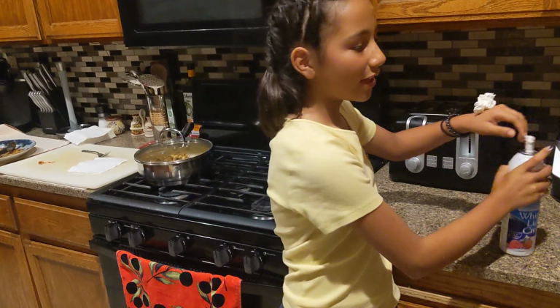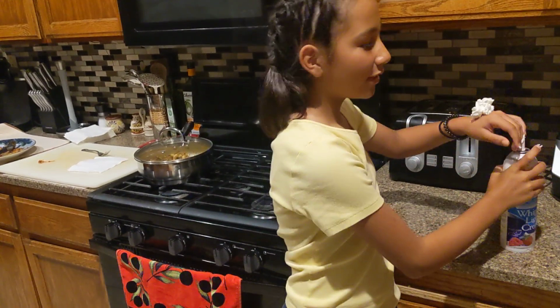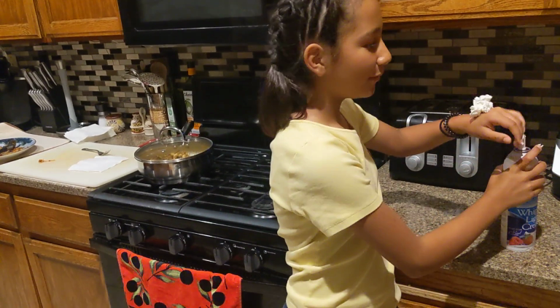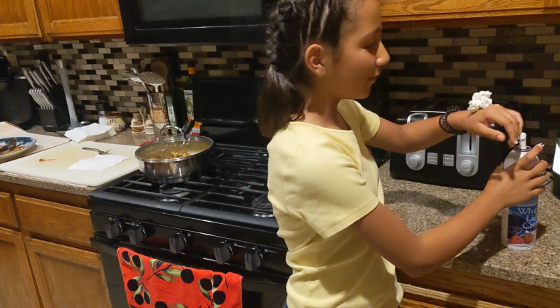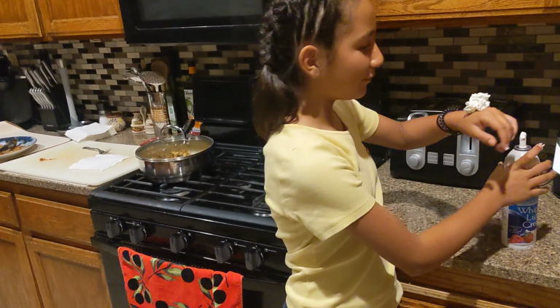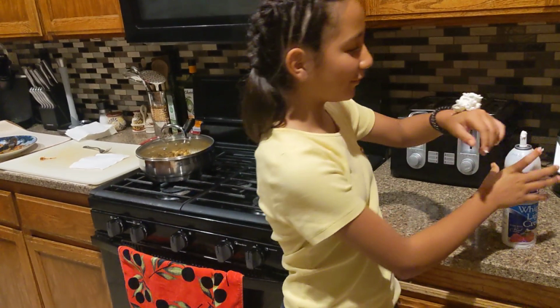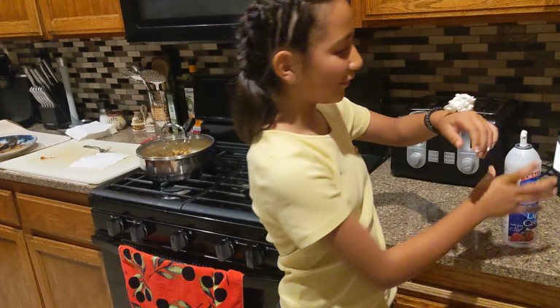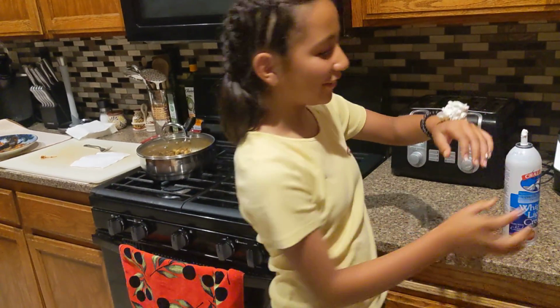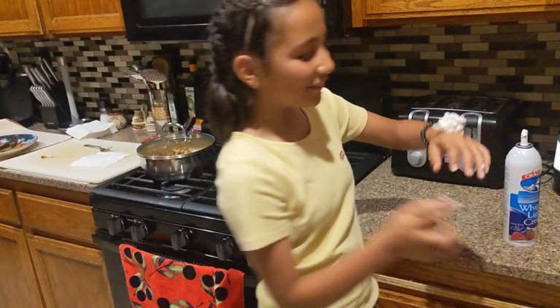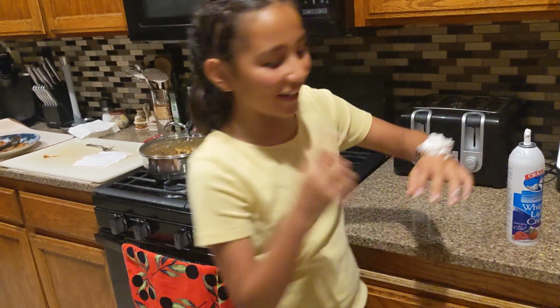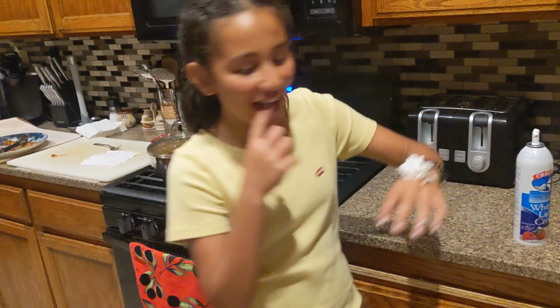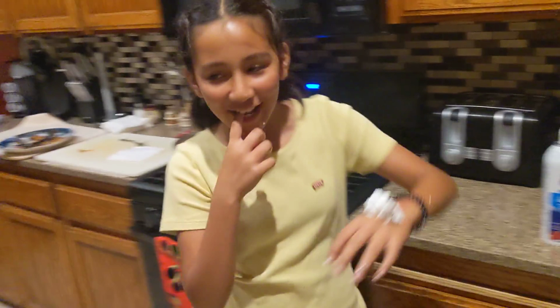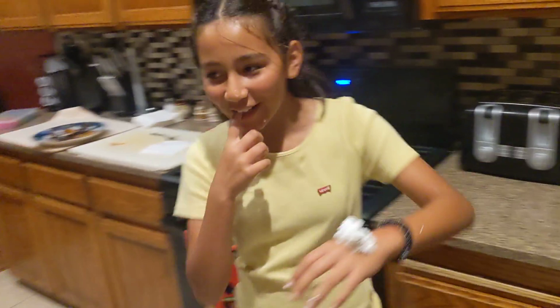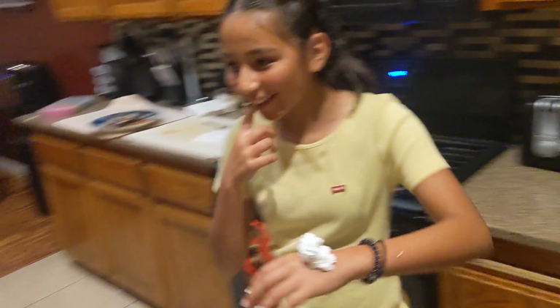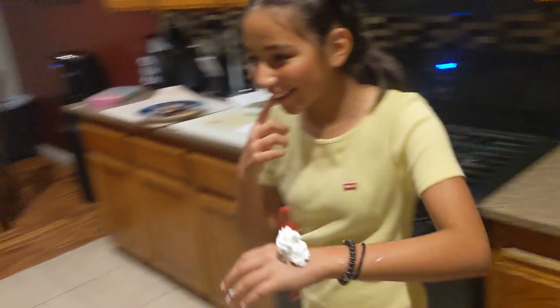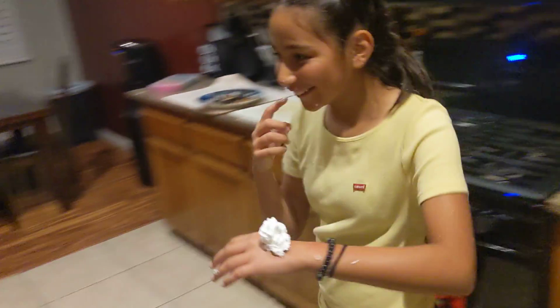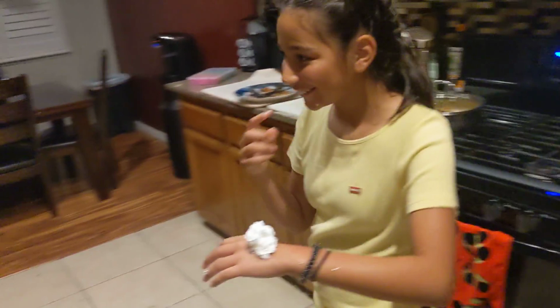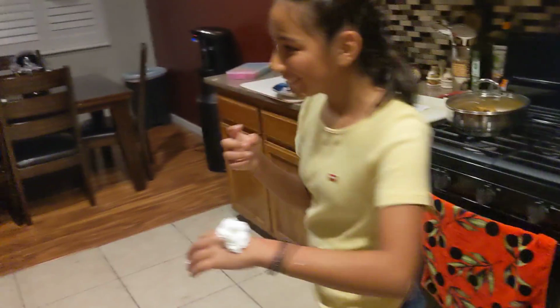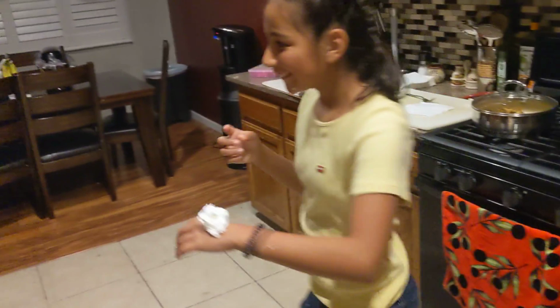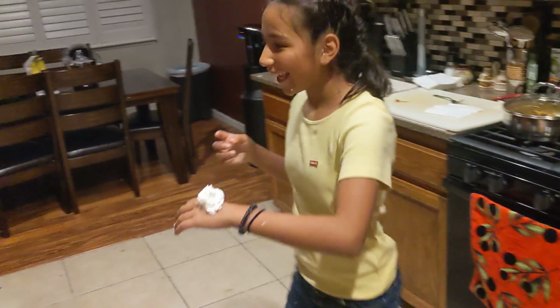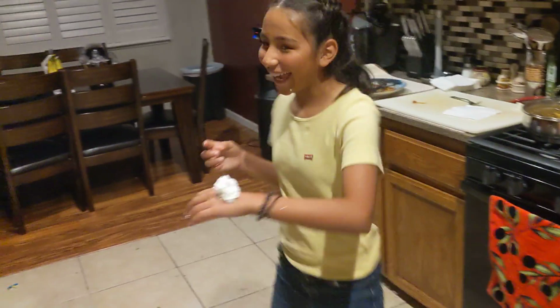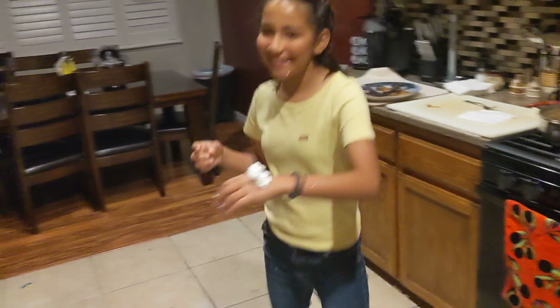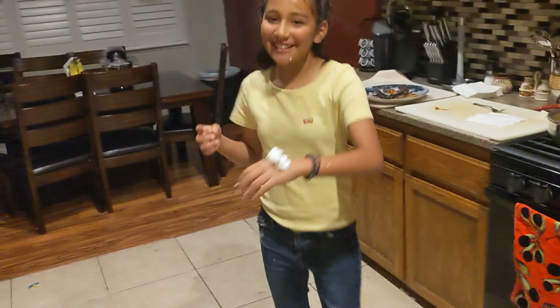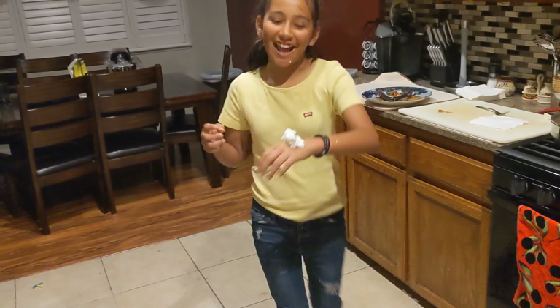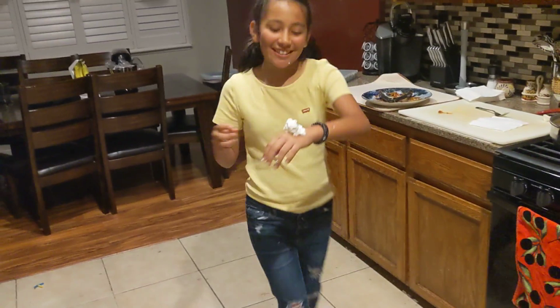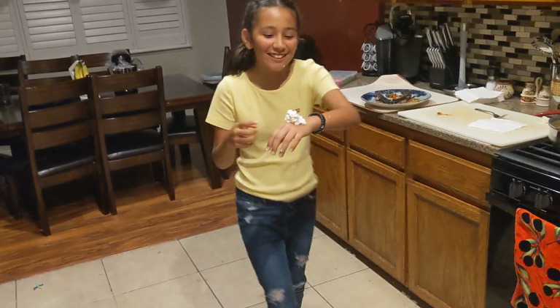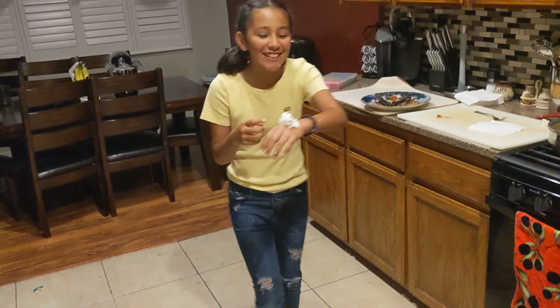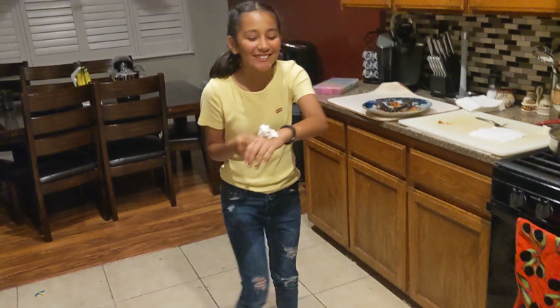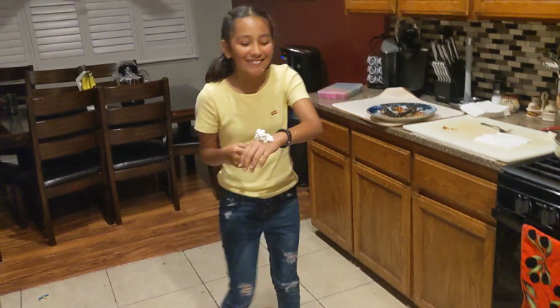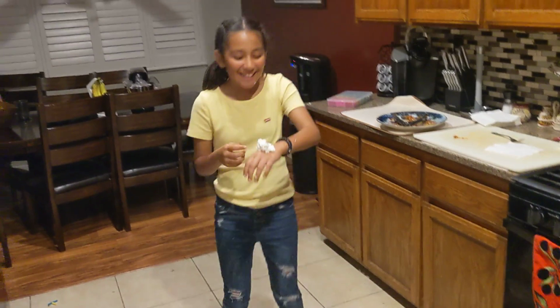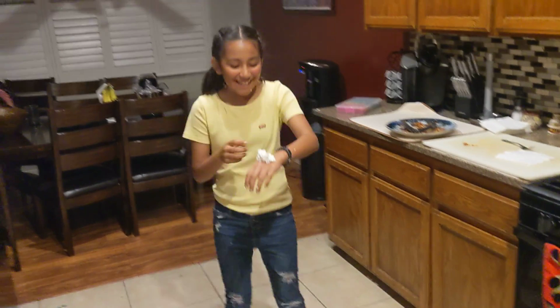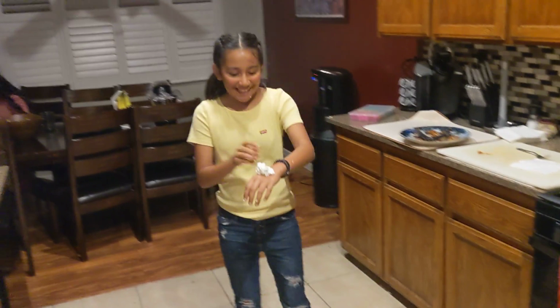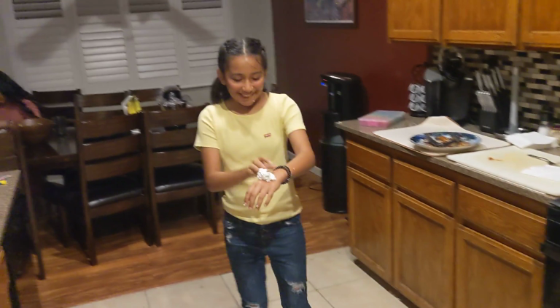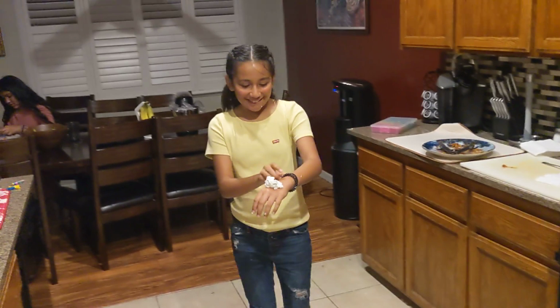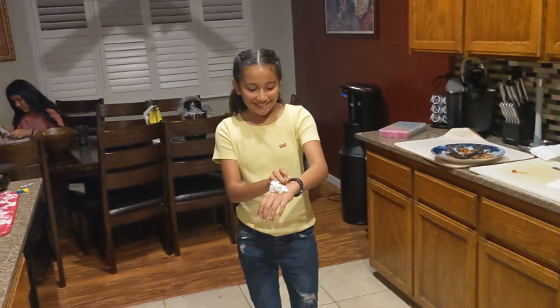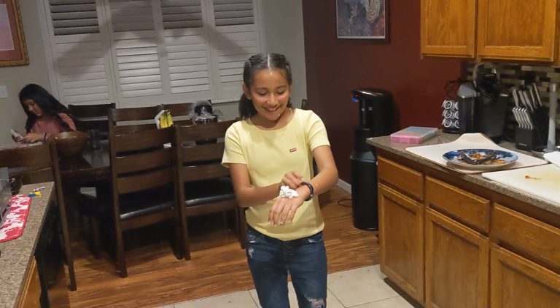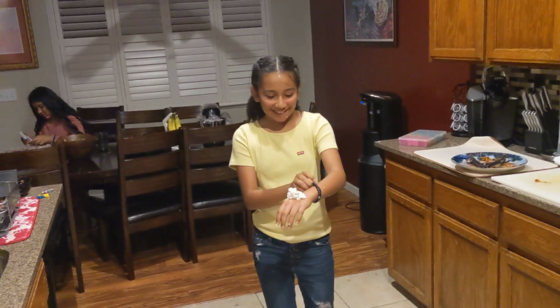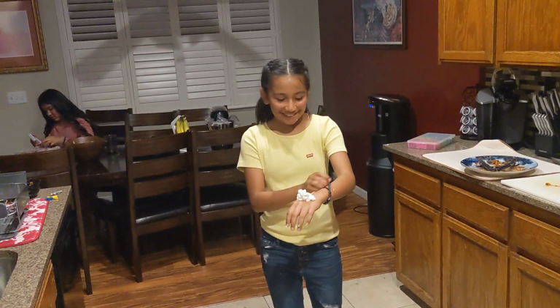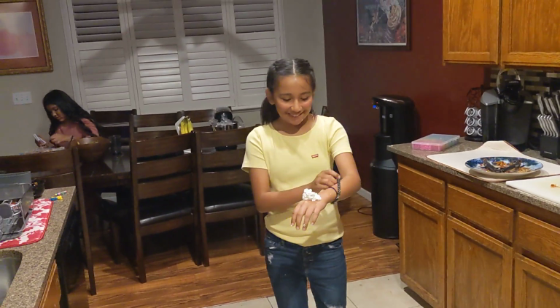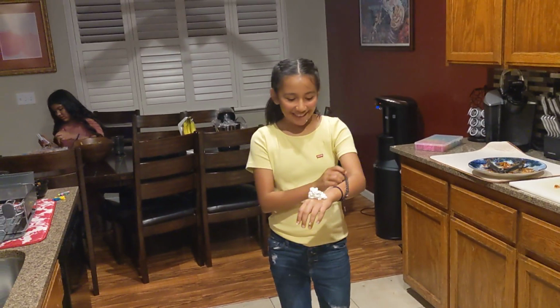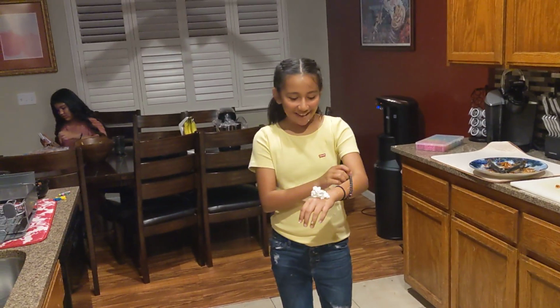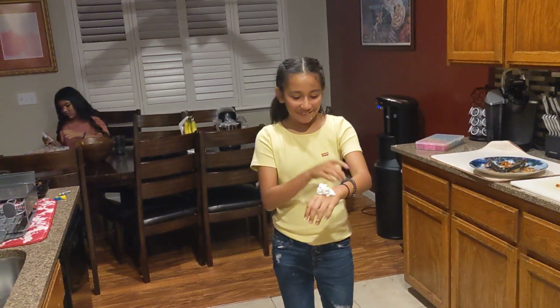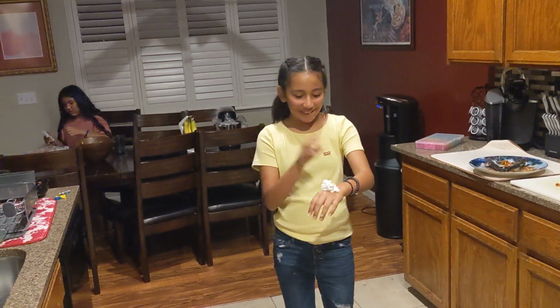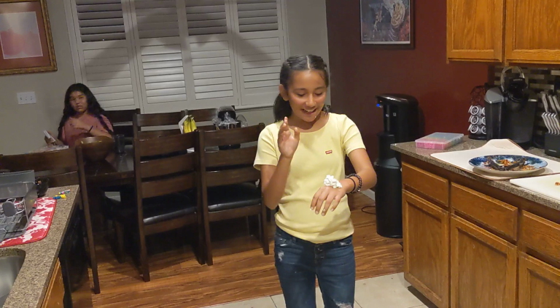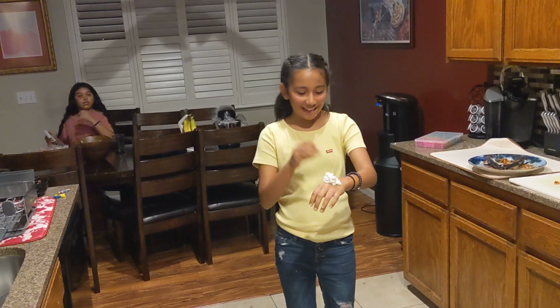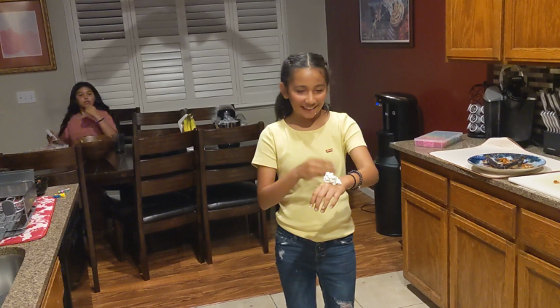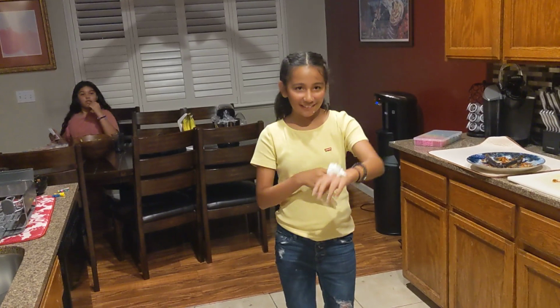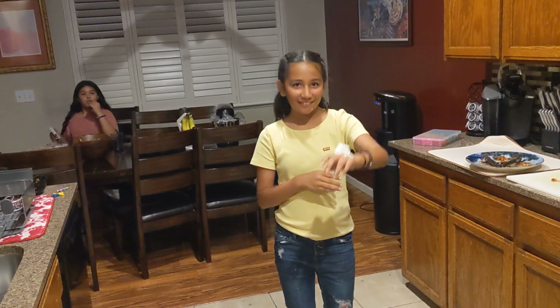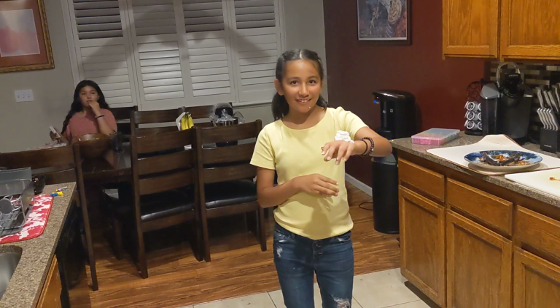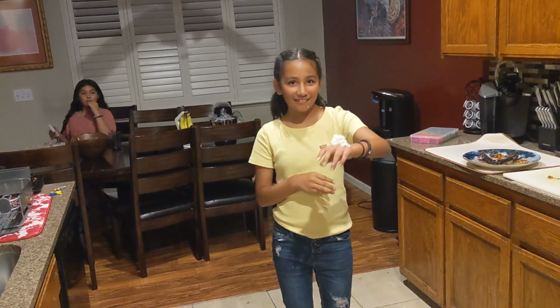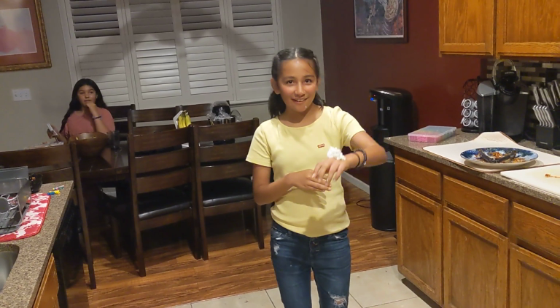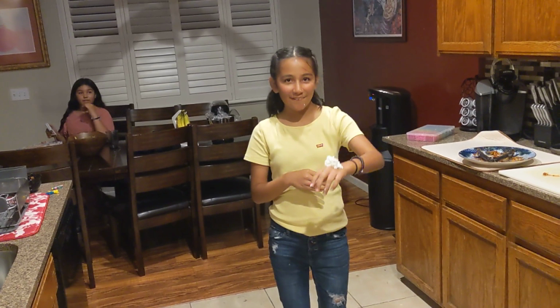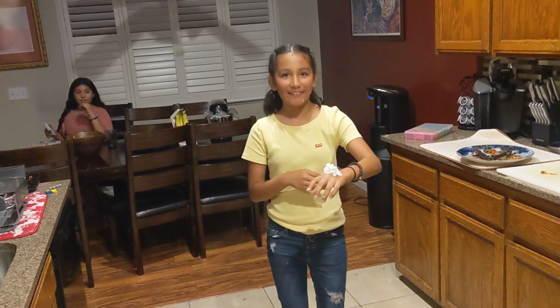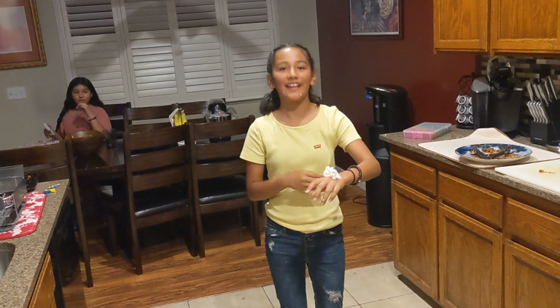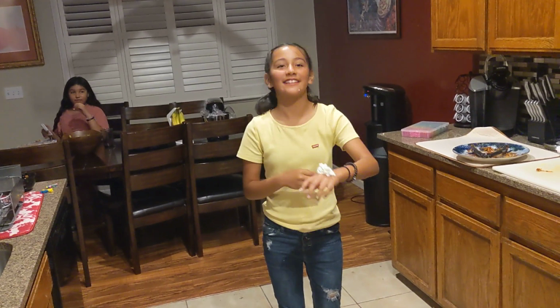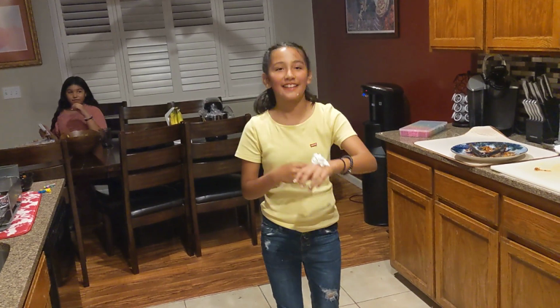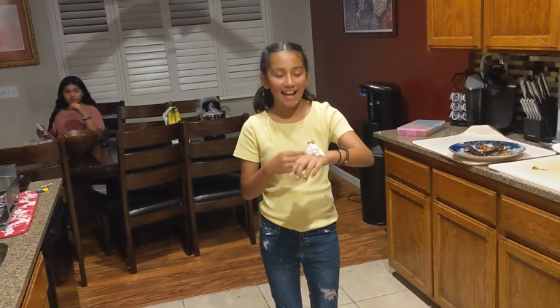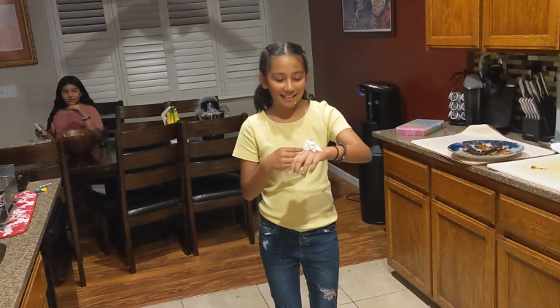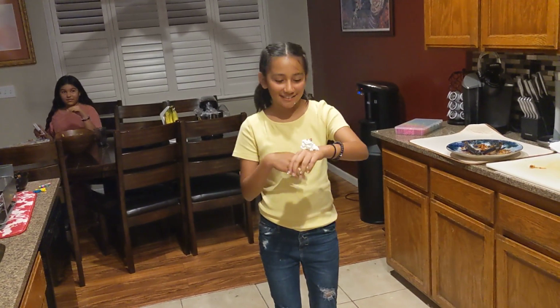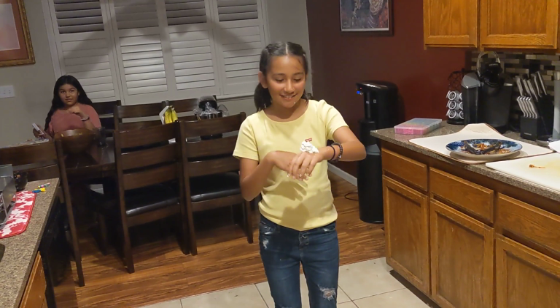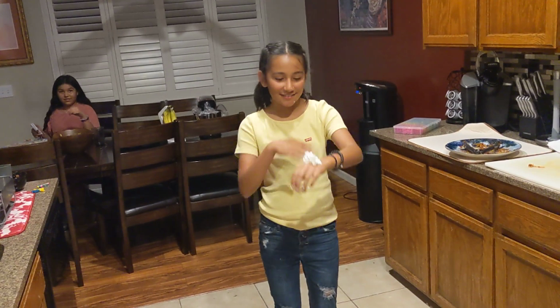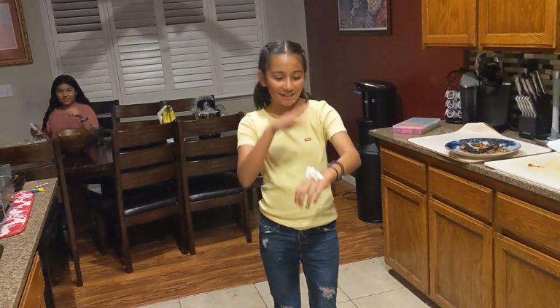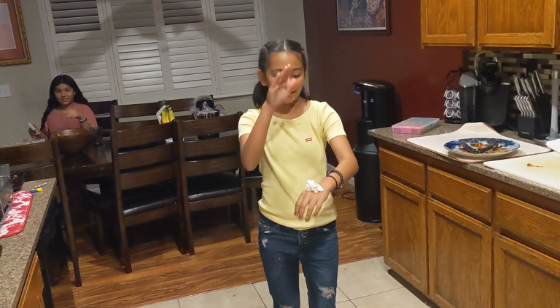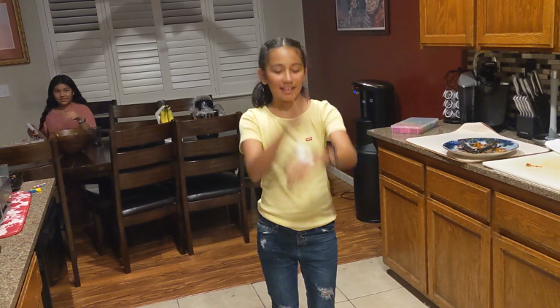Put whipped cream on your hand, and you have to slap your hand and it'll go up, and then you have to tap here with your mouth.